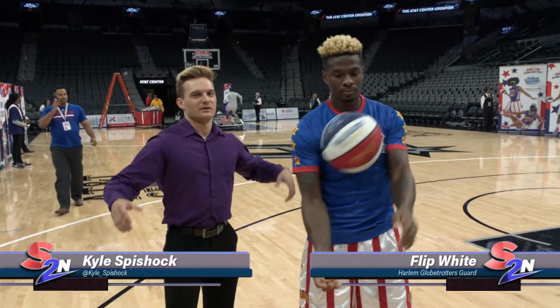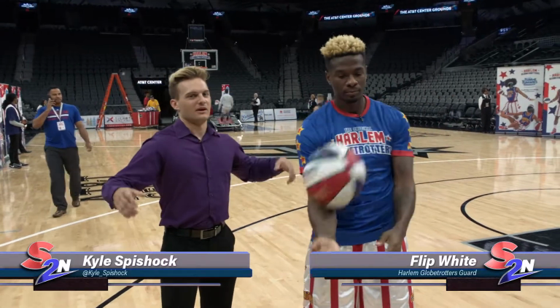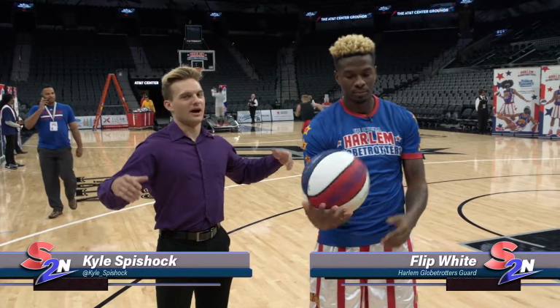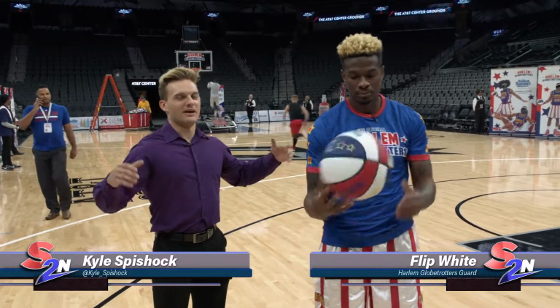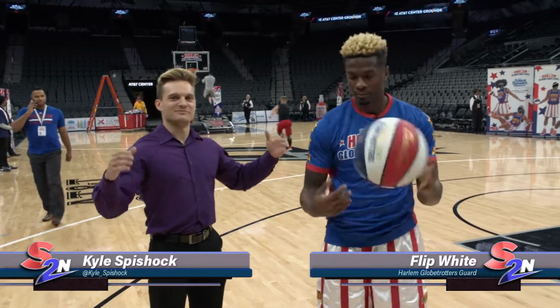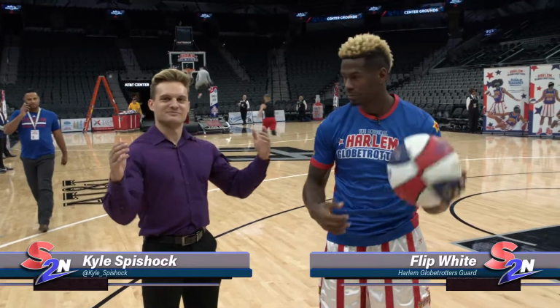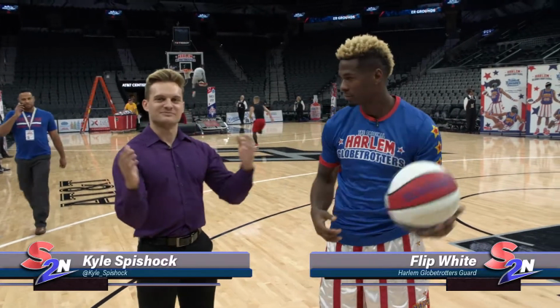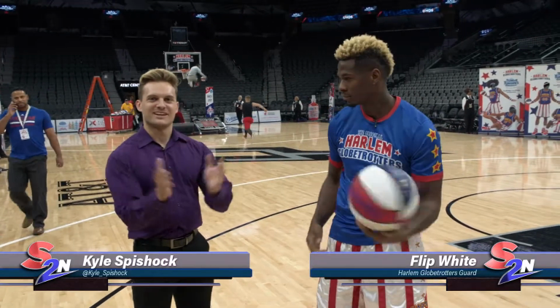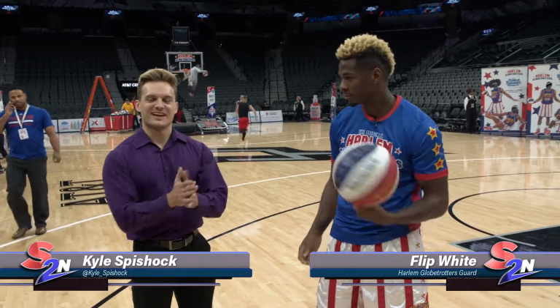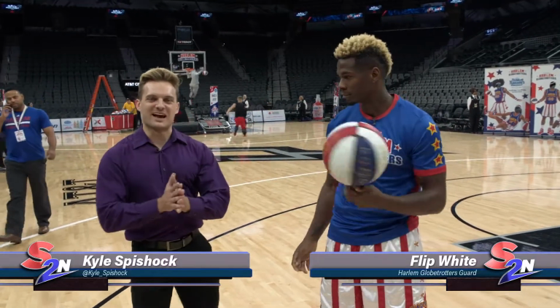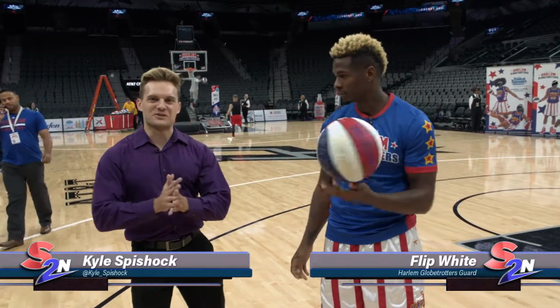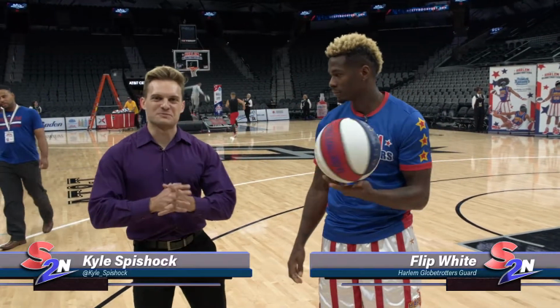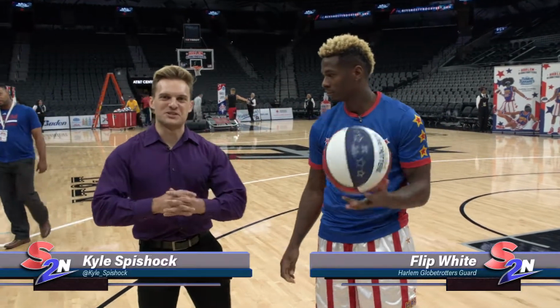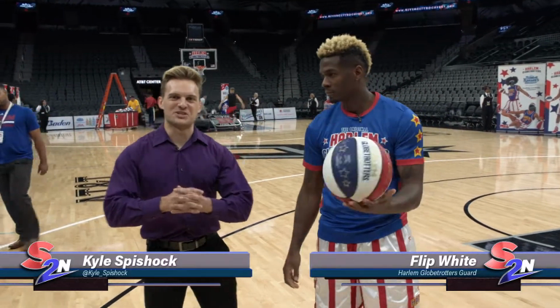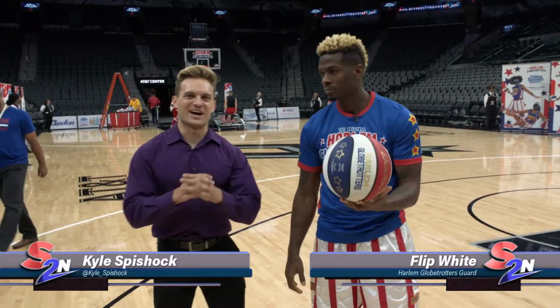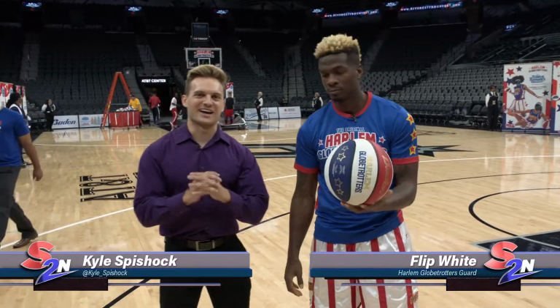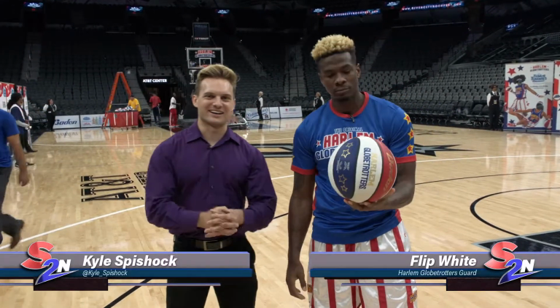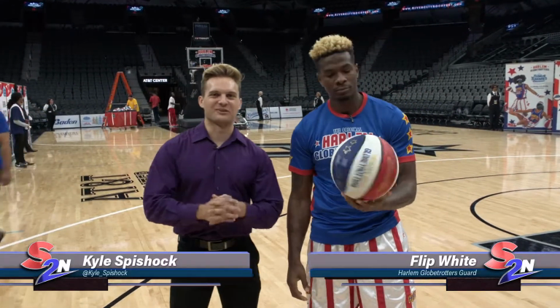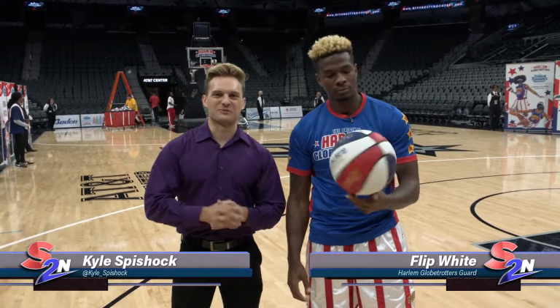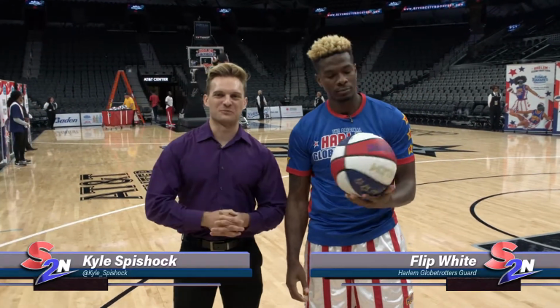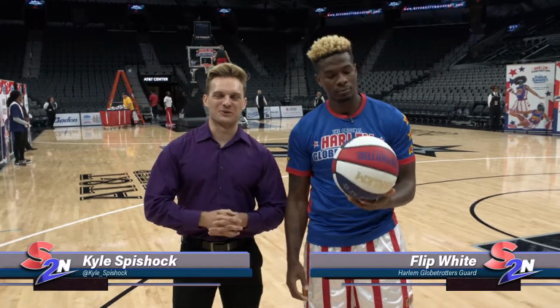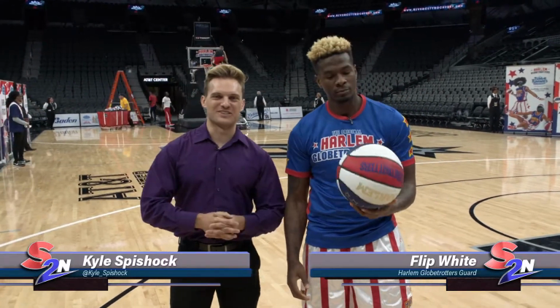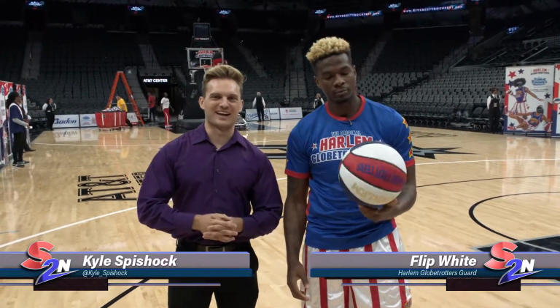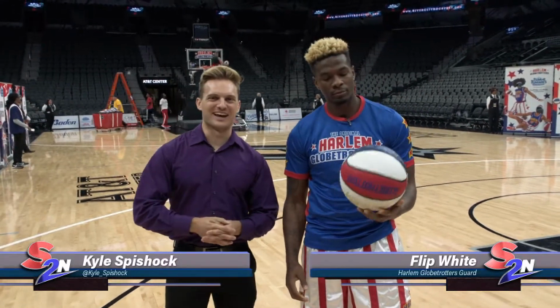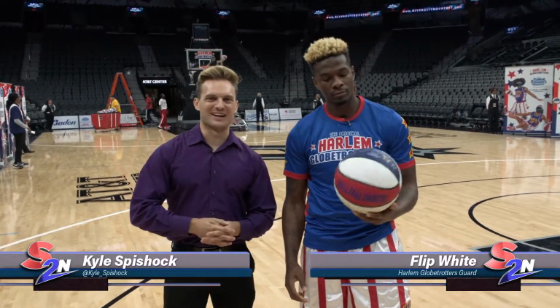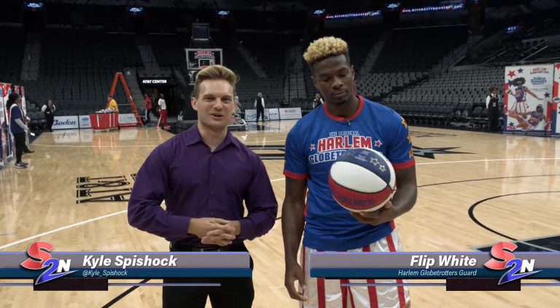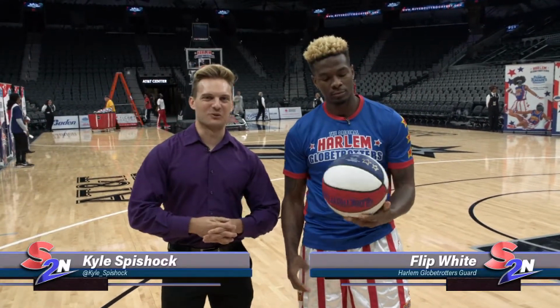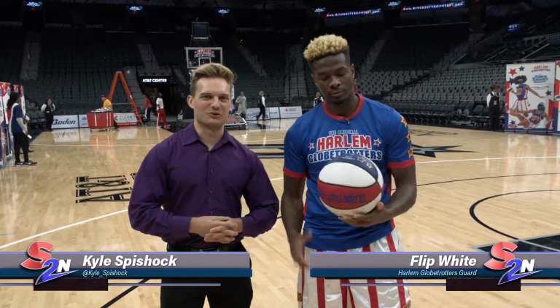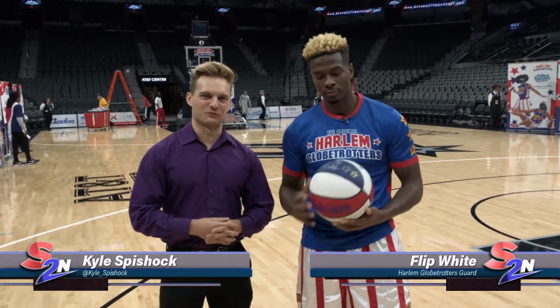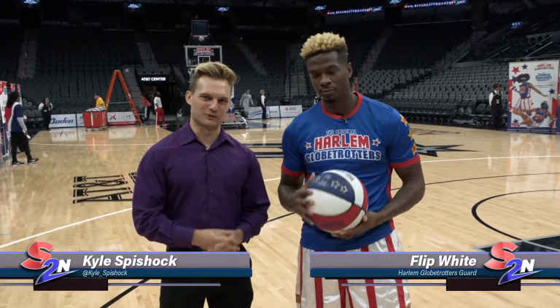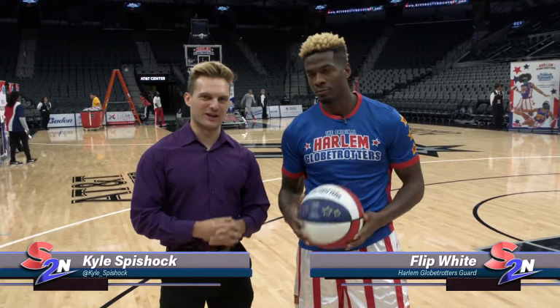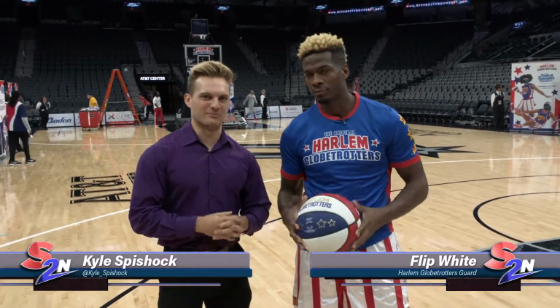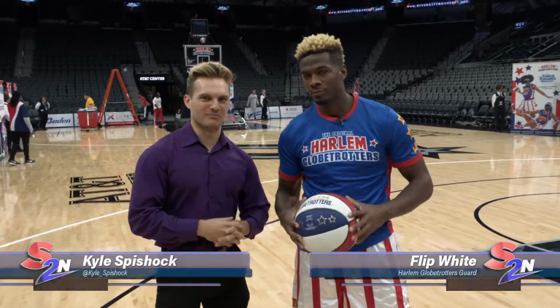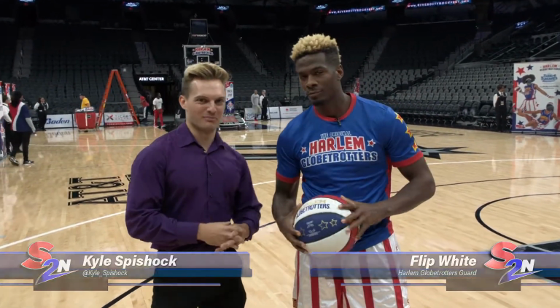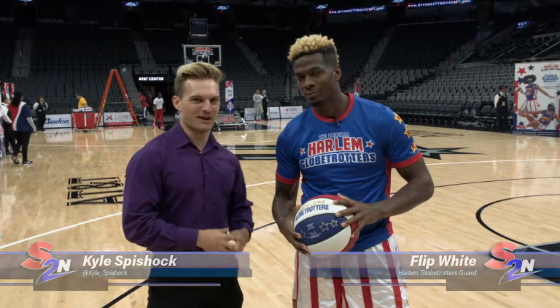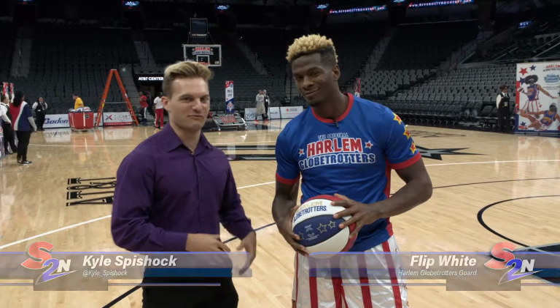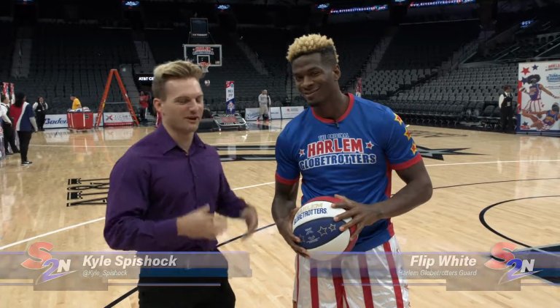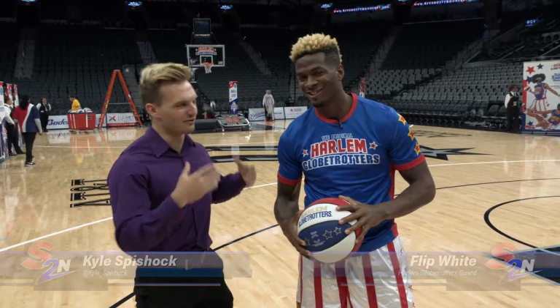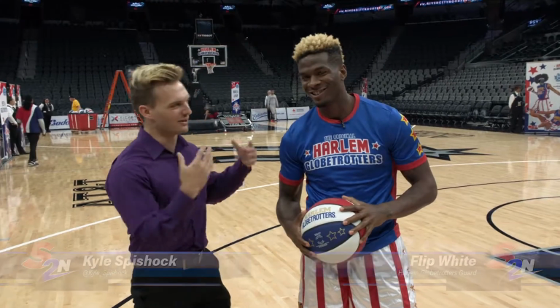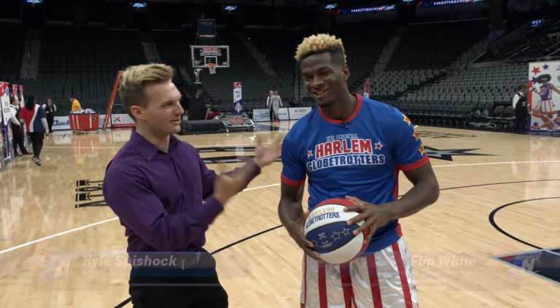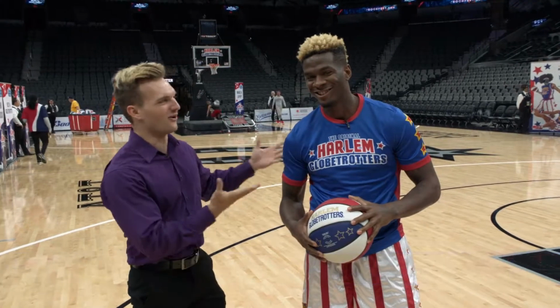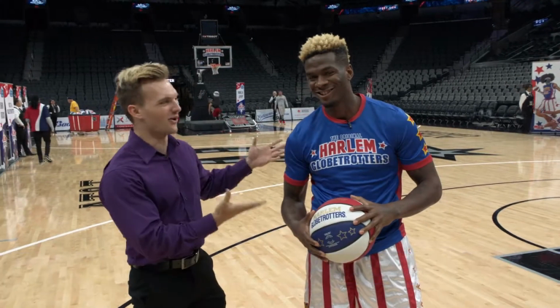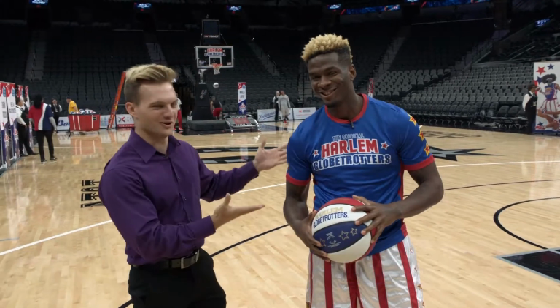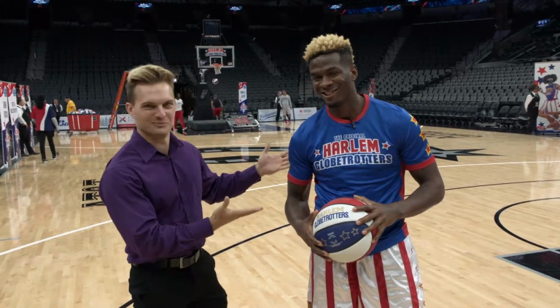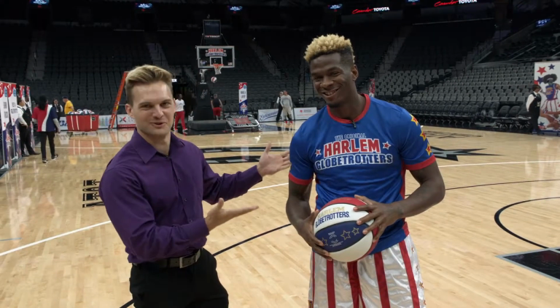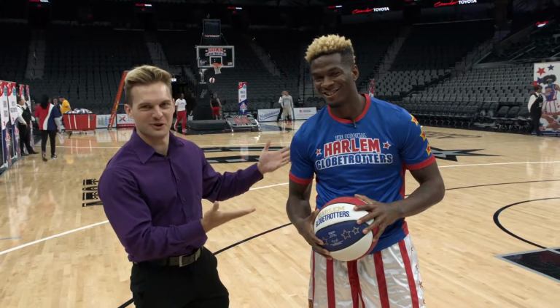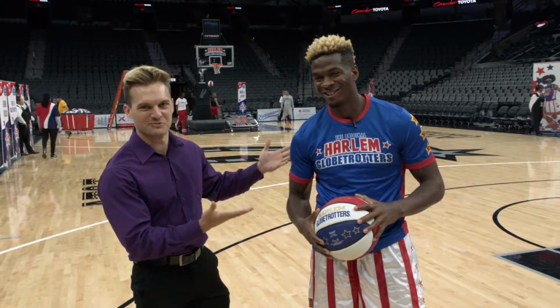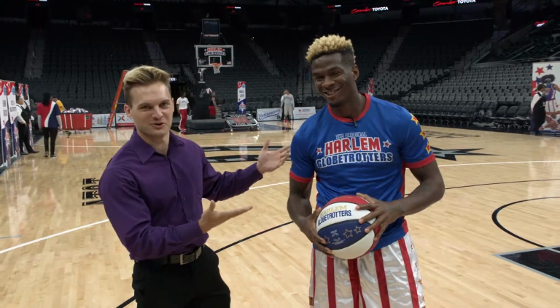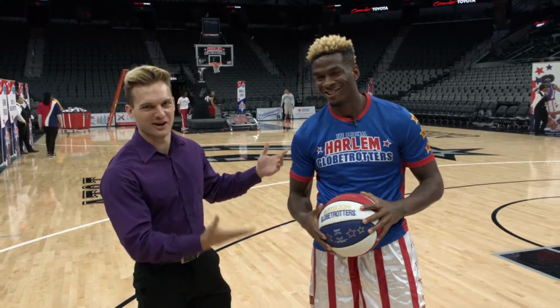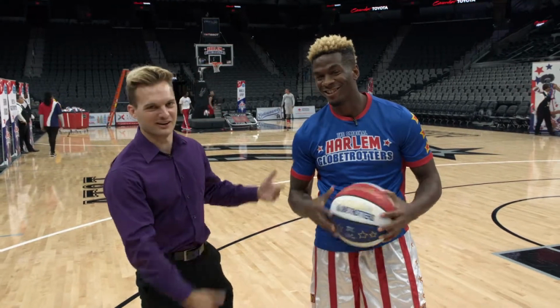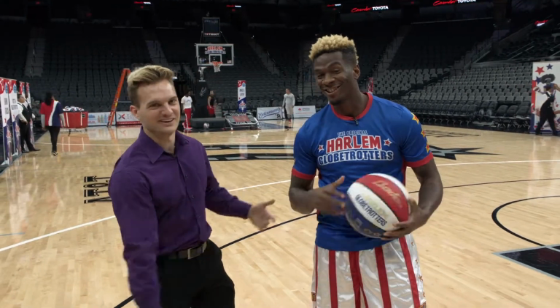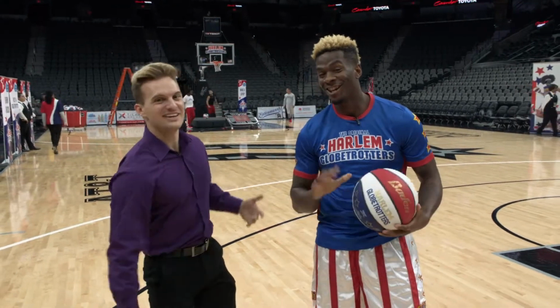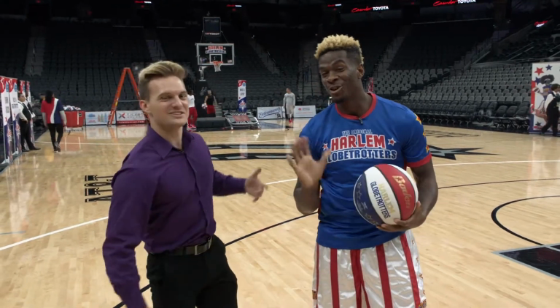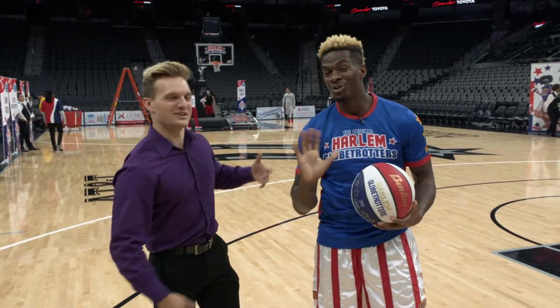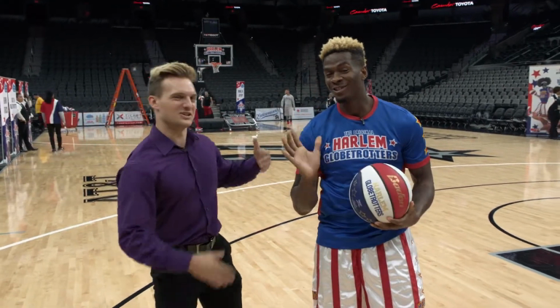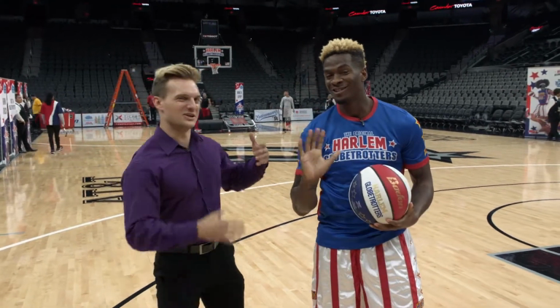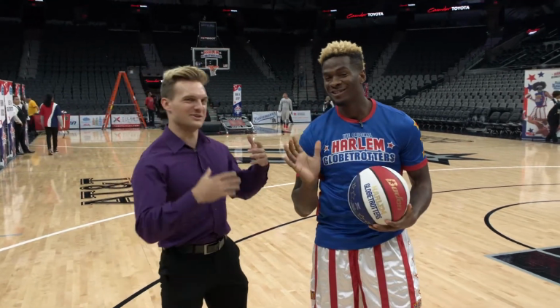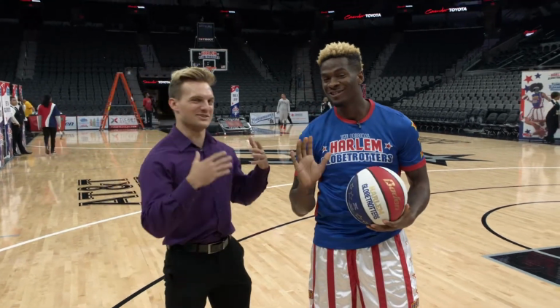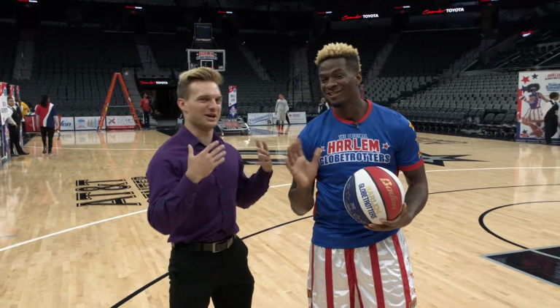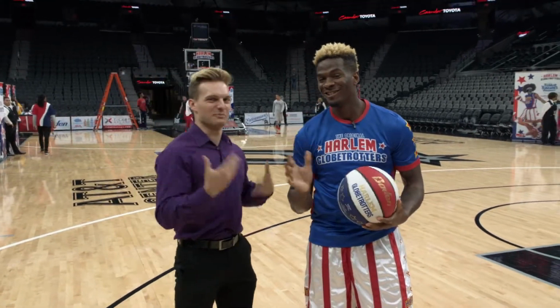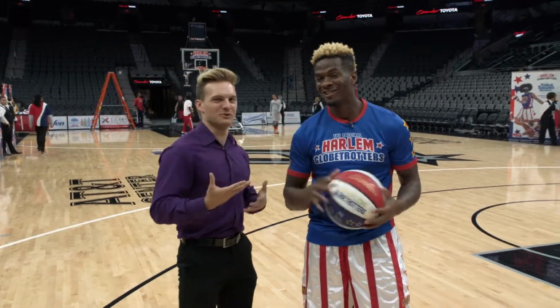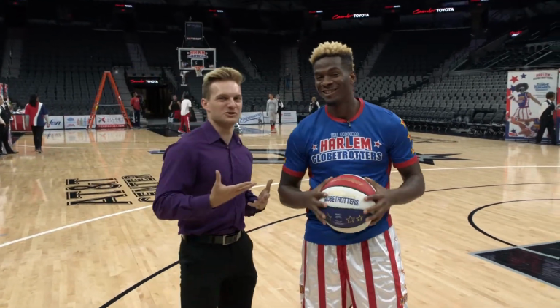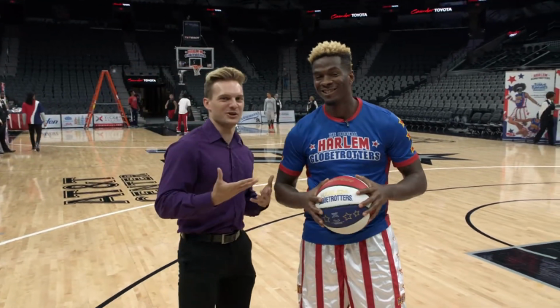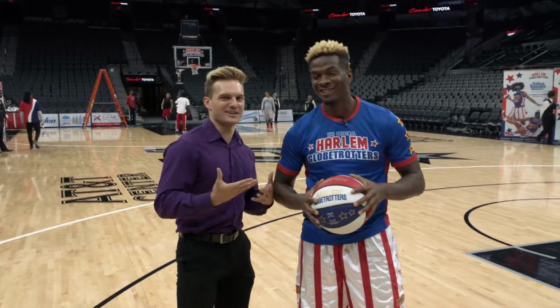Kyle Spieshock, Sports Tonight, here with Flip, my favorite Harlem Globetrotter. He's going to show us a couple of tricks.